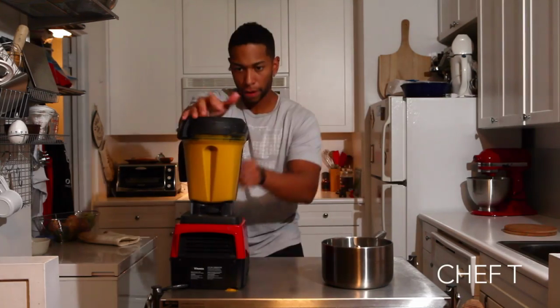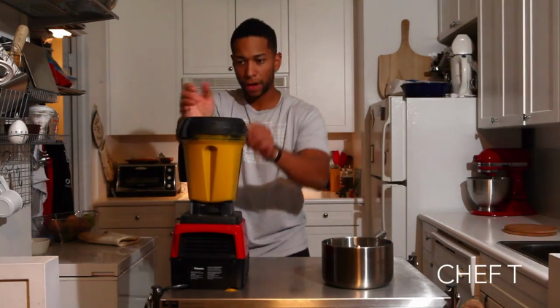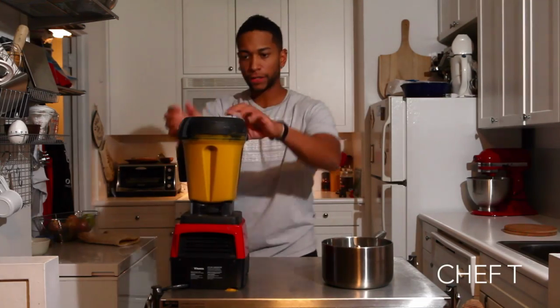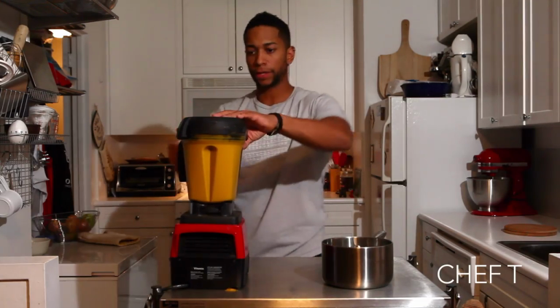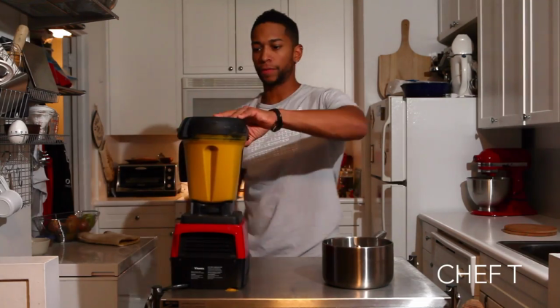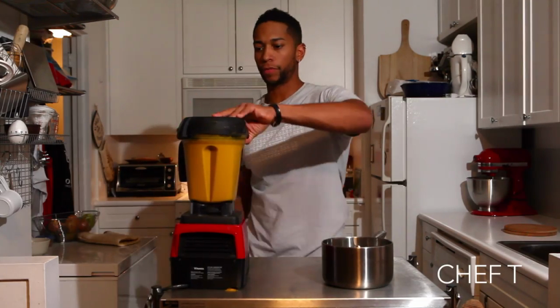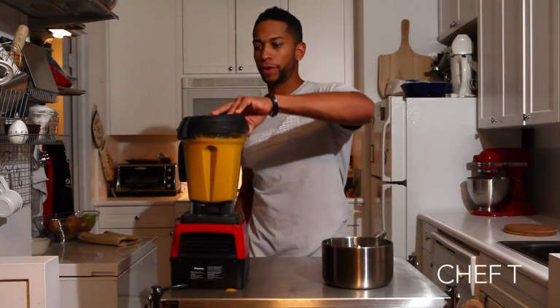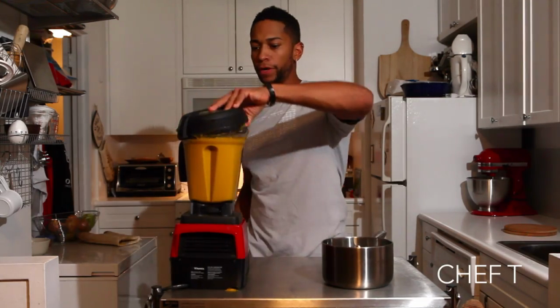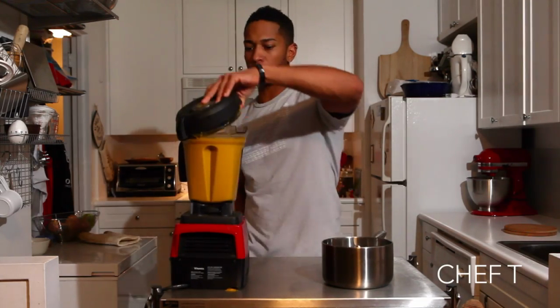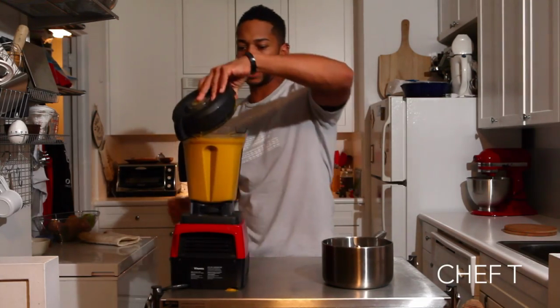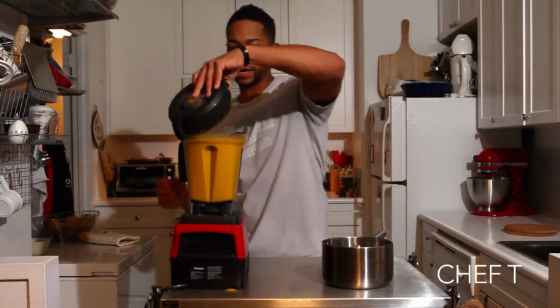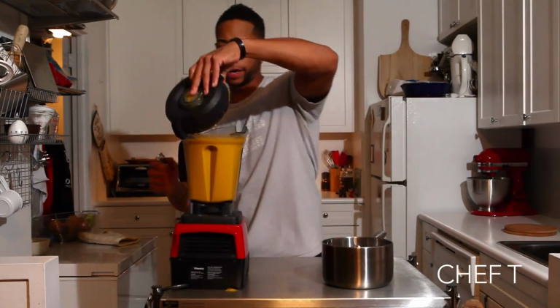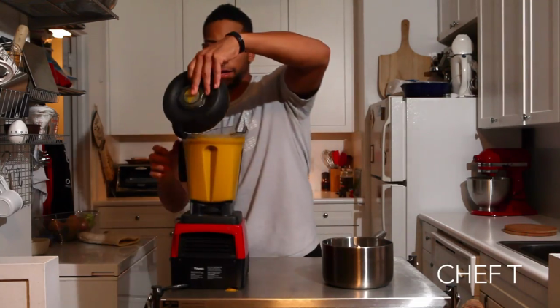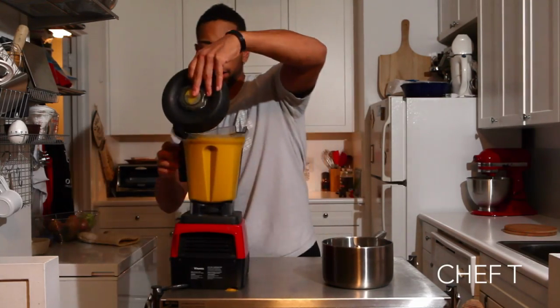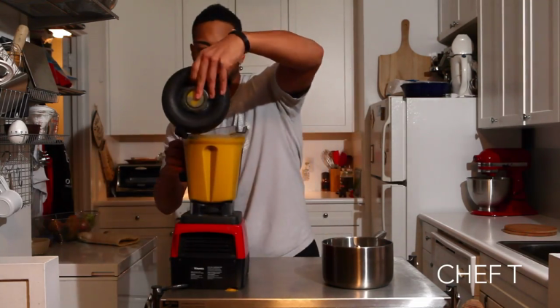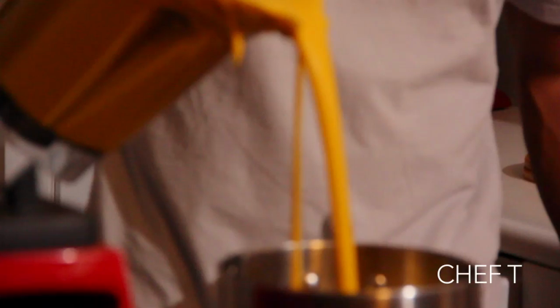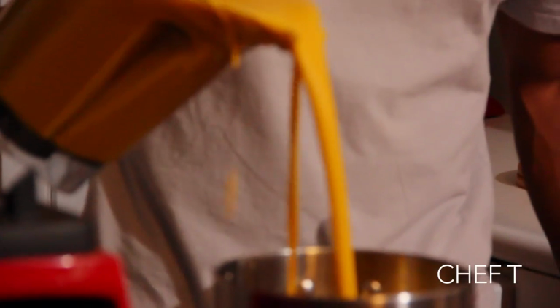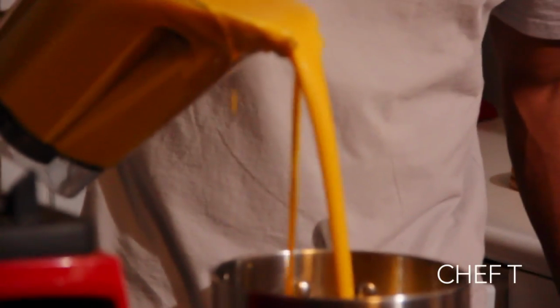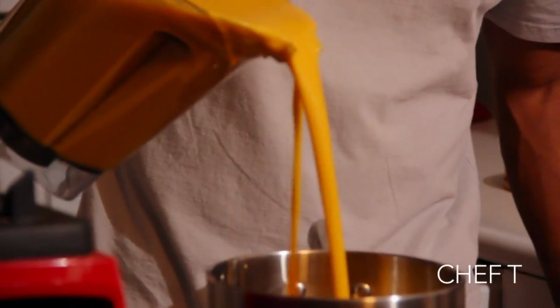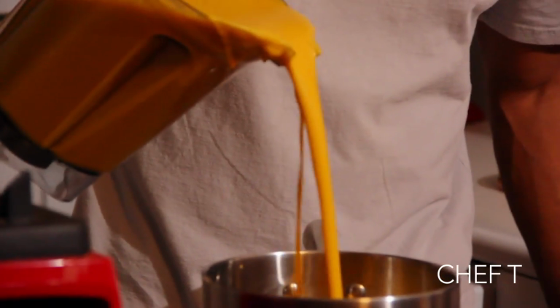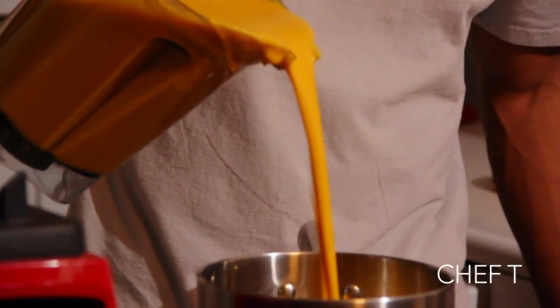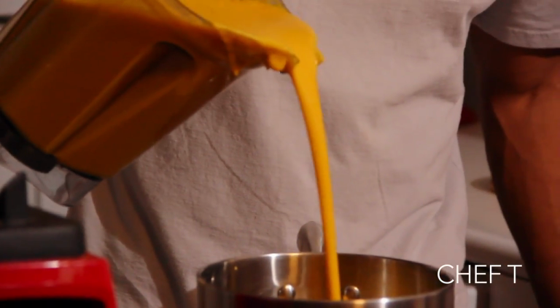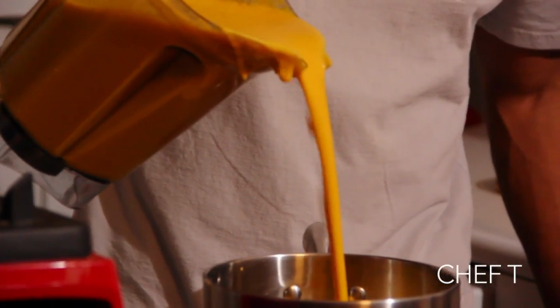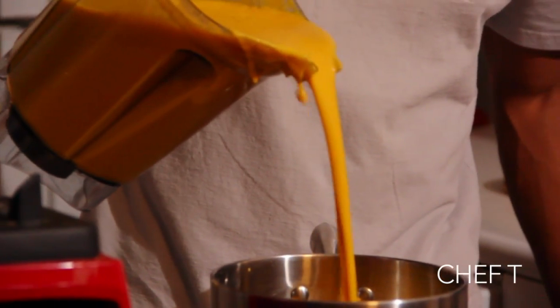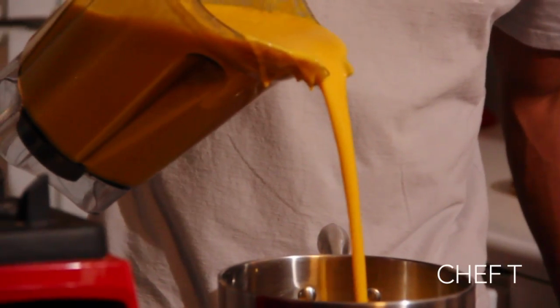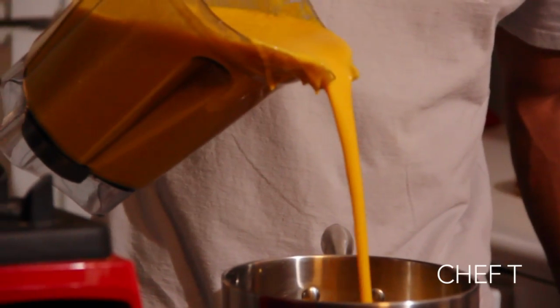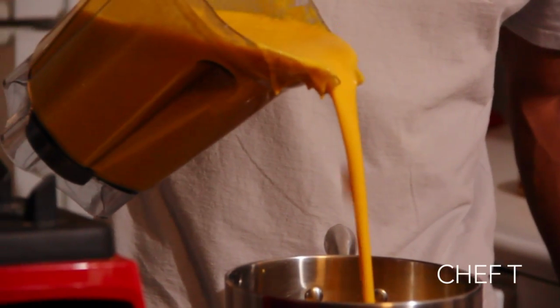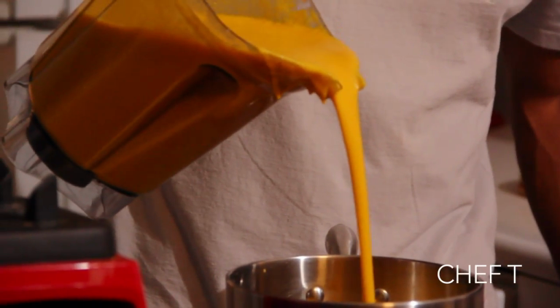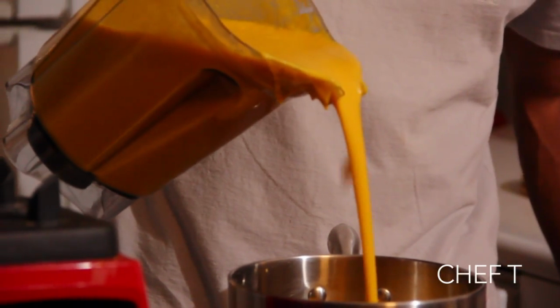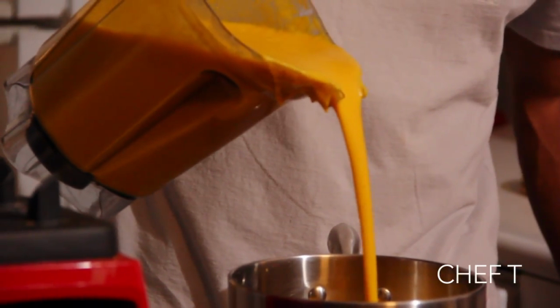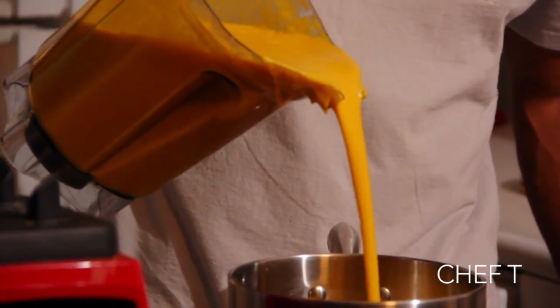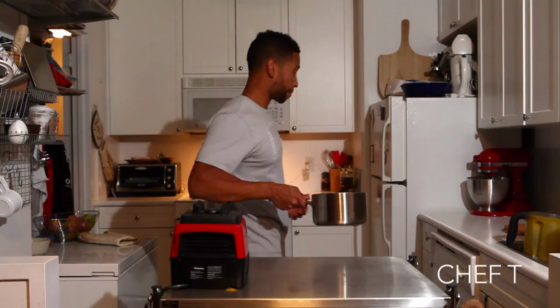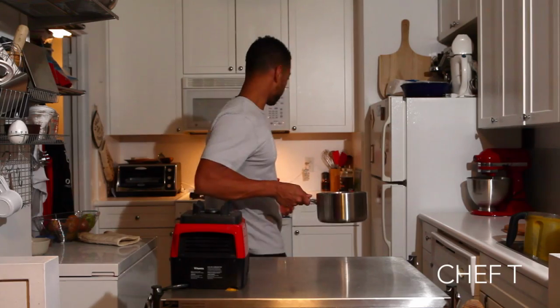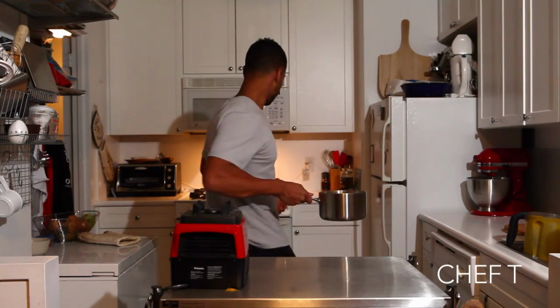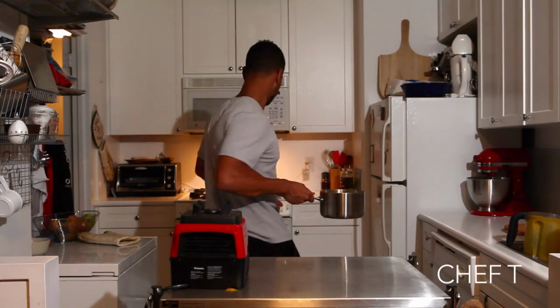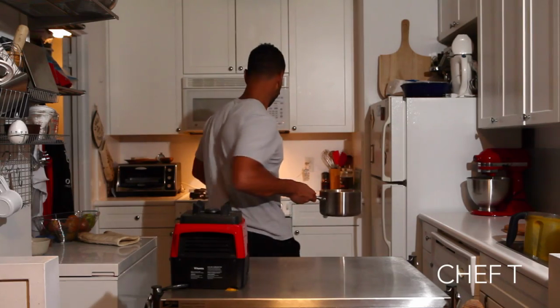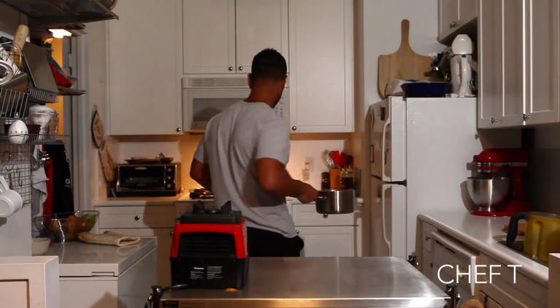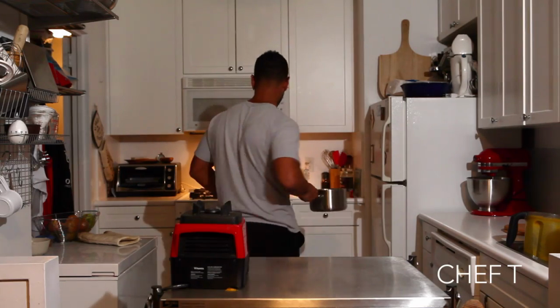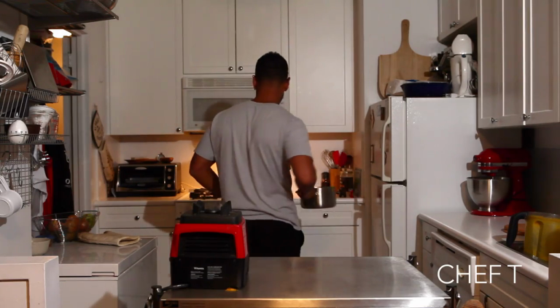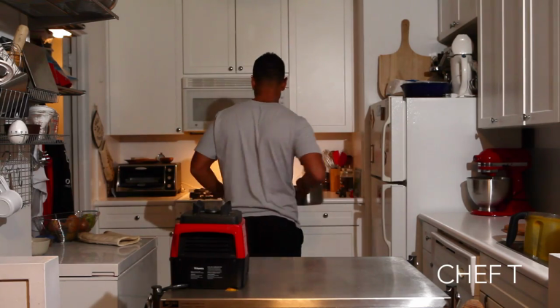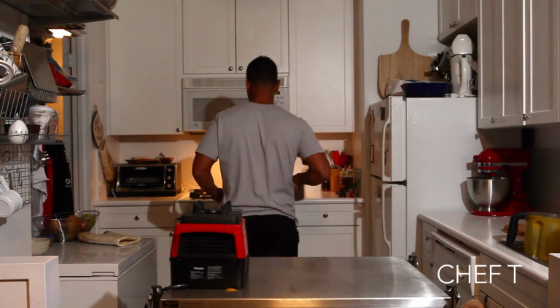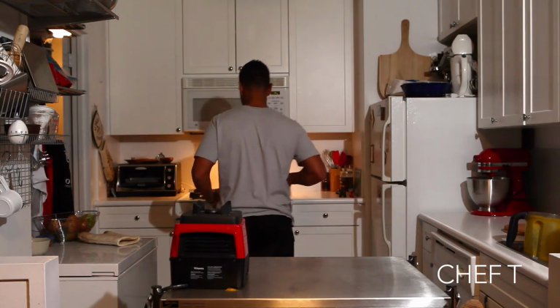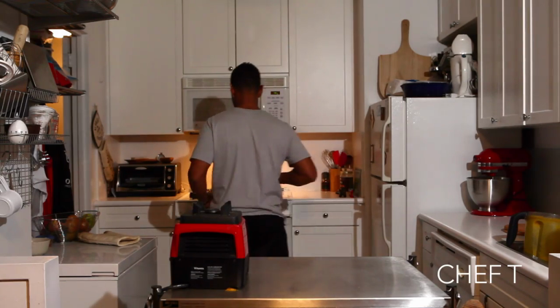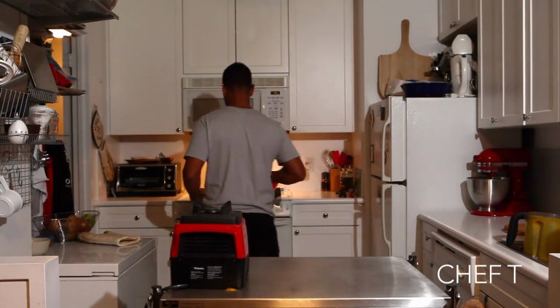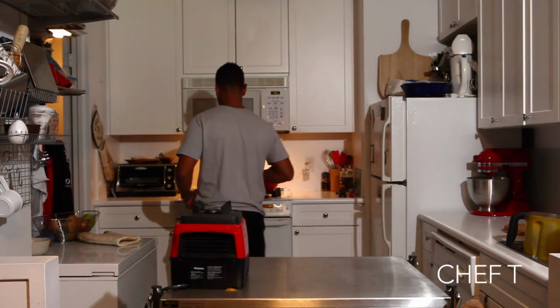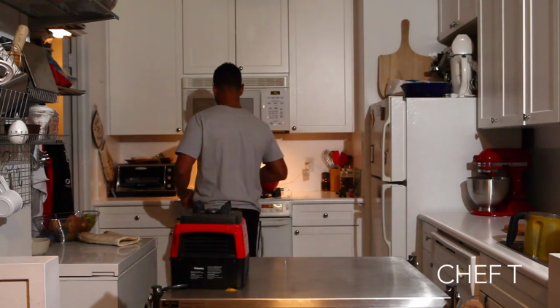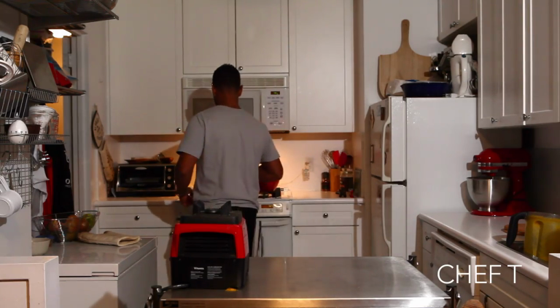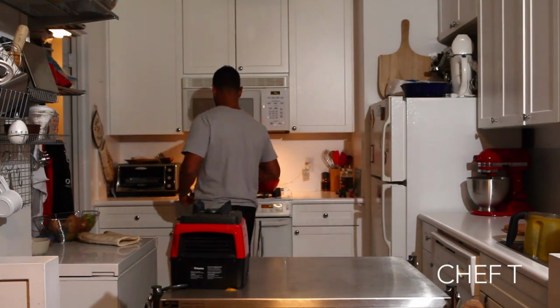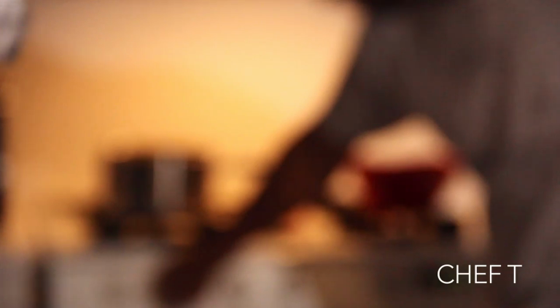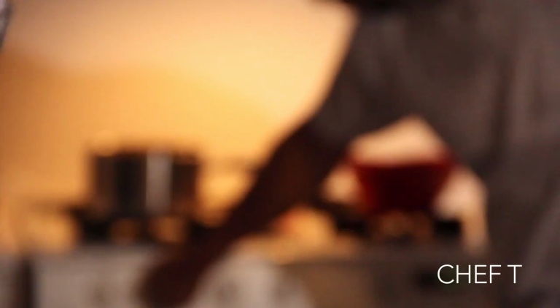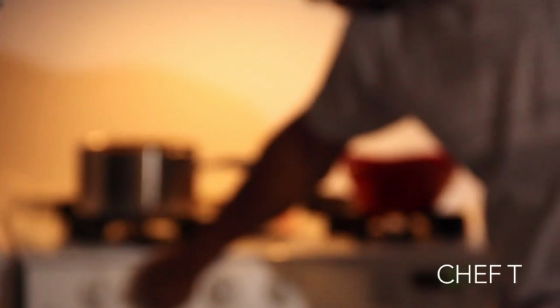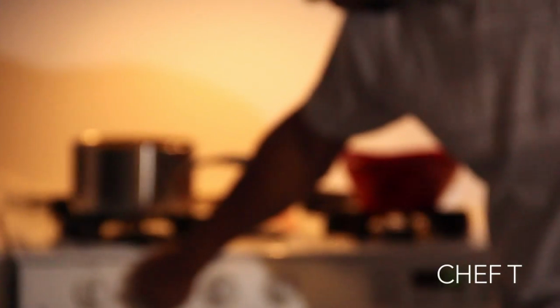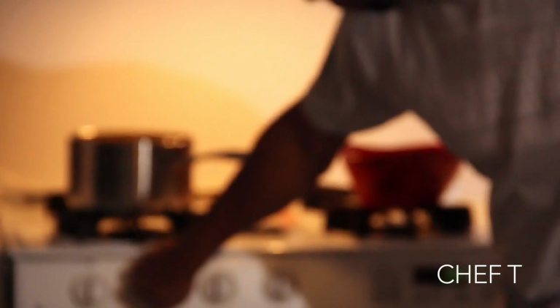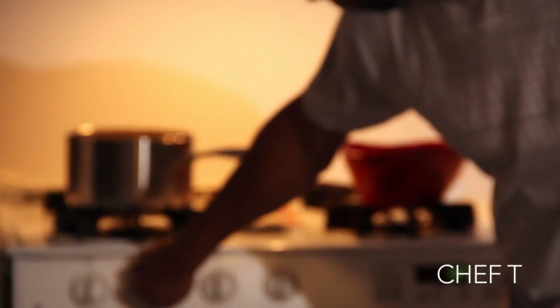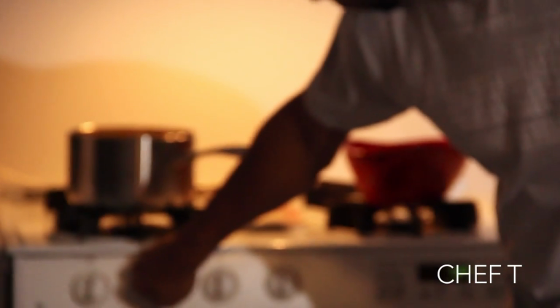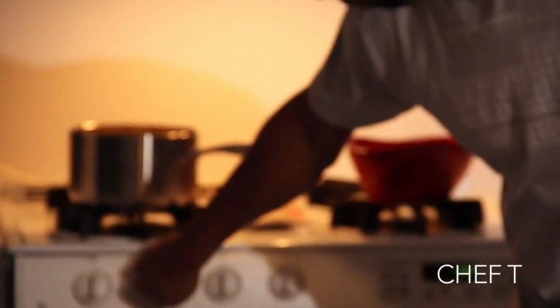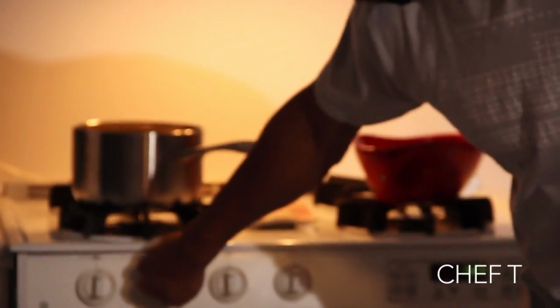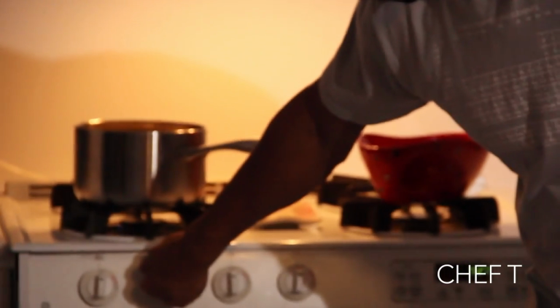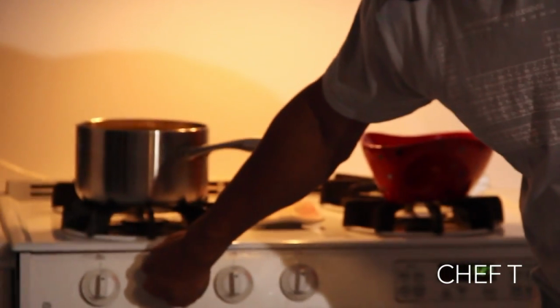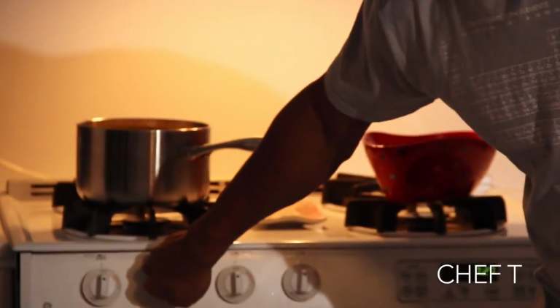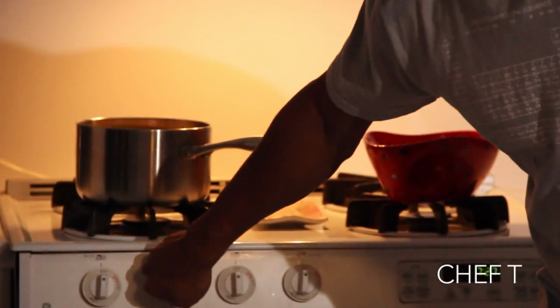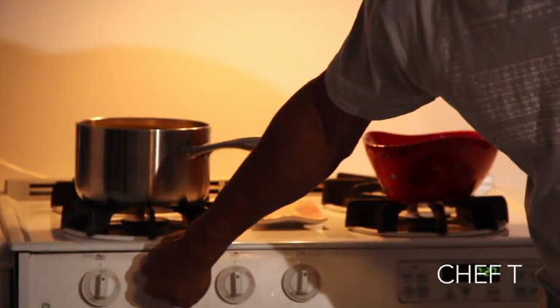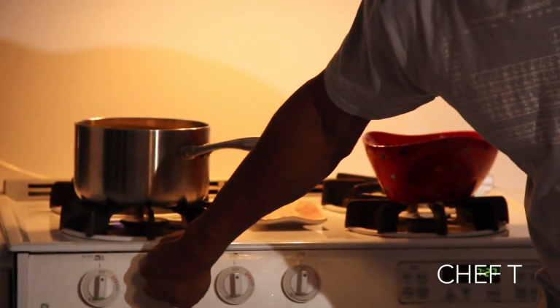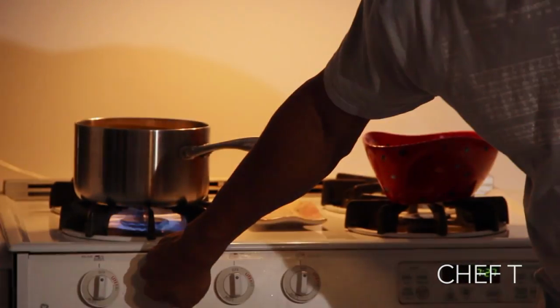Awesome, we are done. We're going to take this right to the stove for about five minutes. Let this all thicken up really nice.